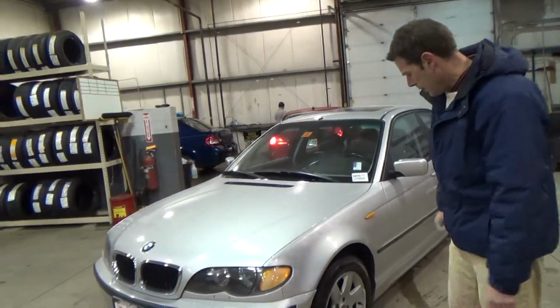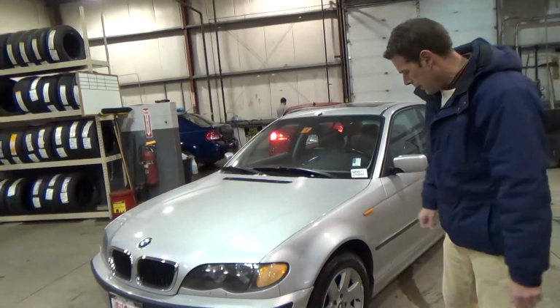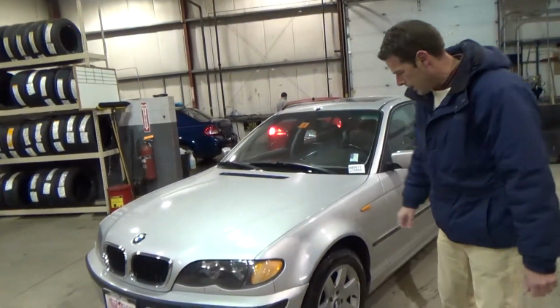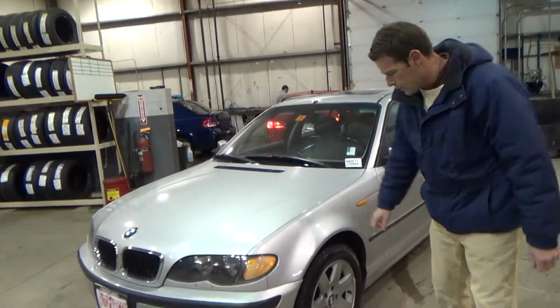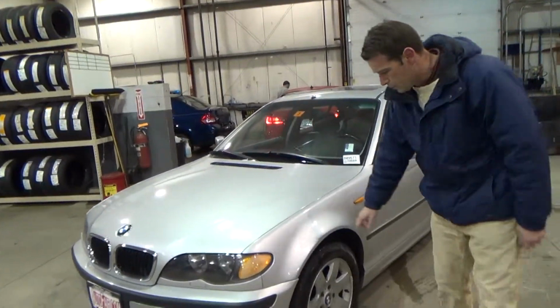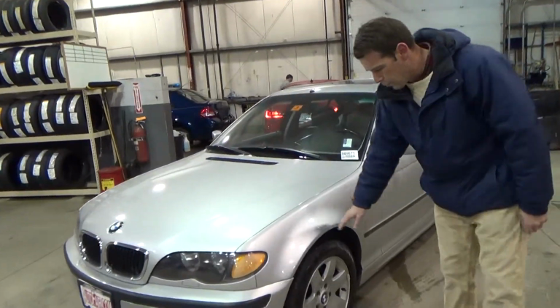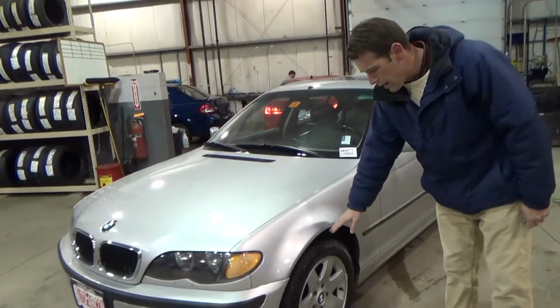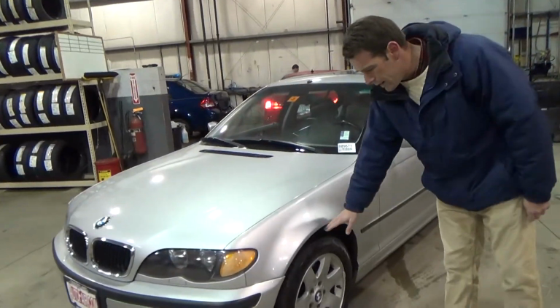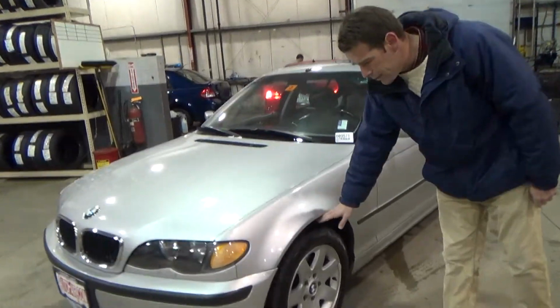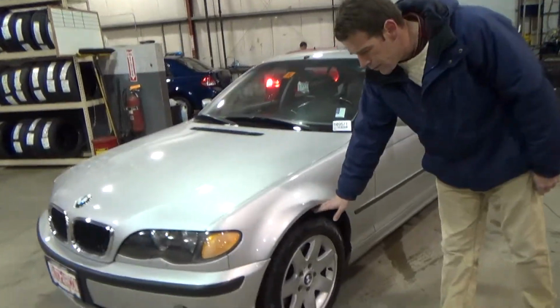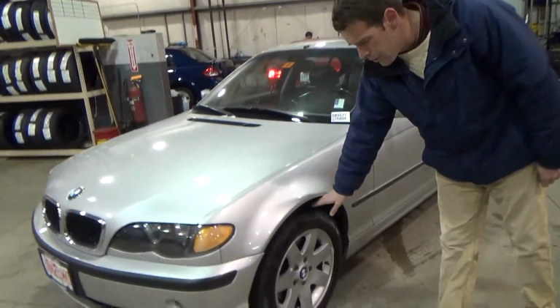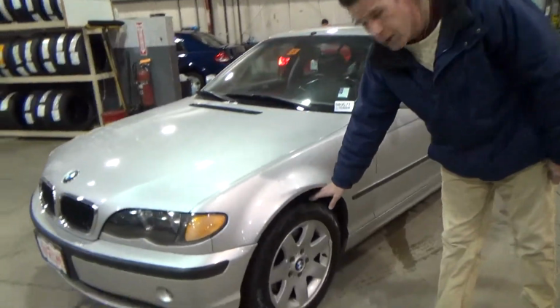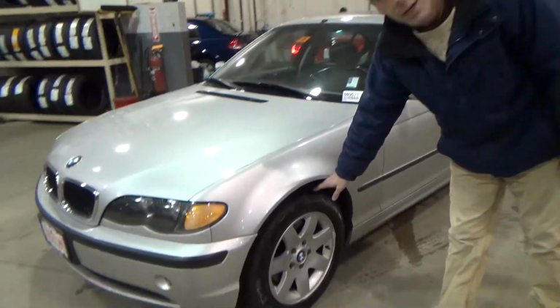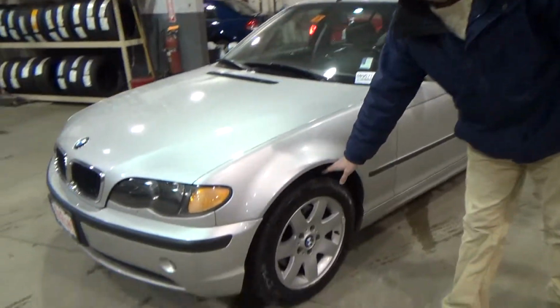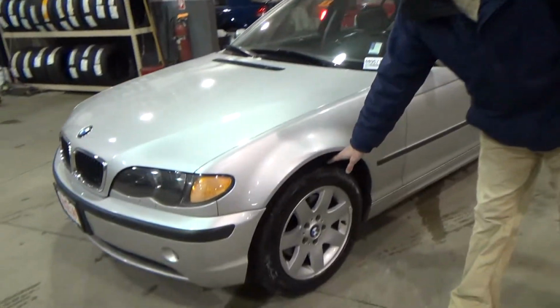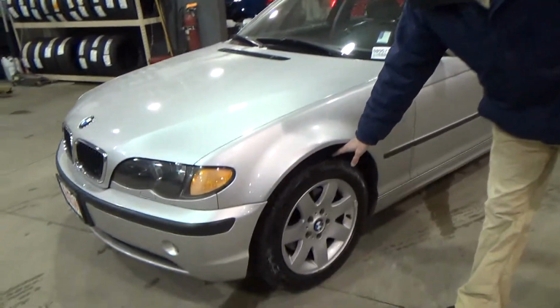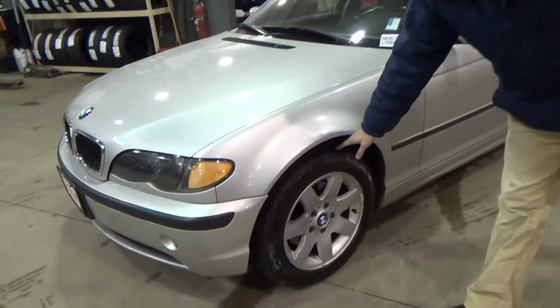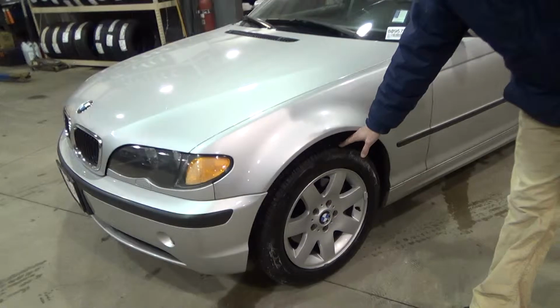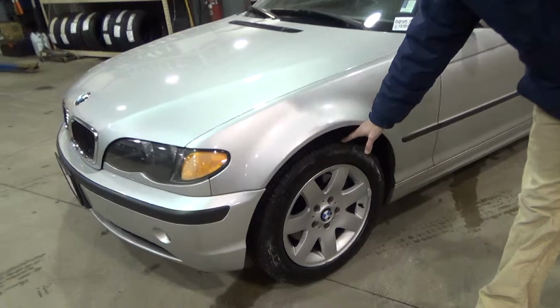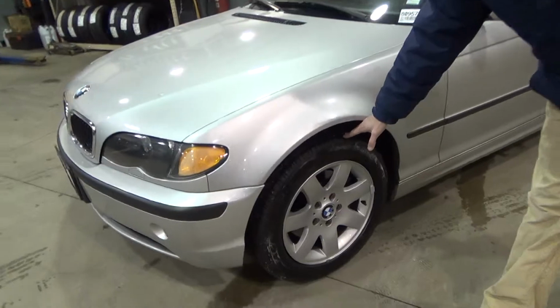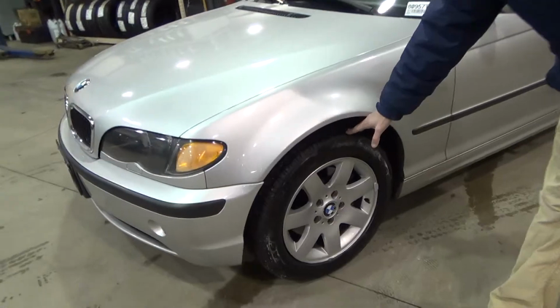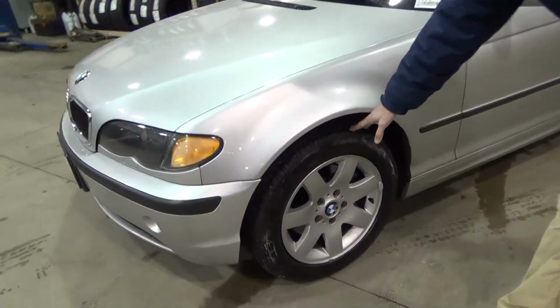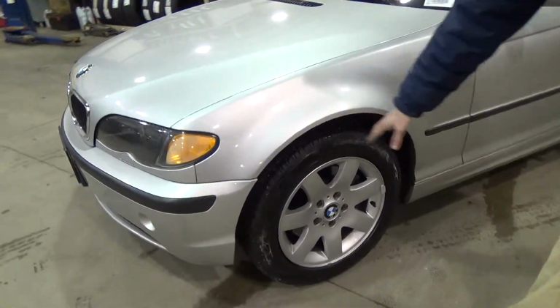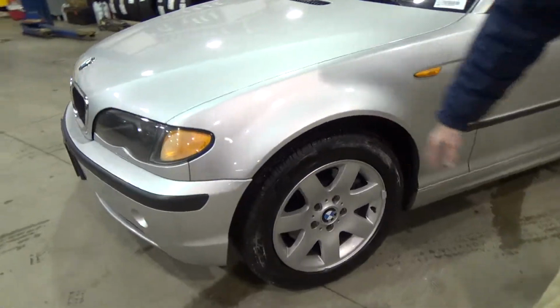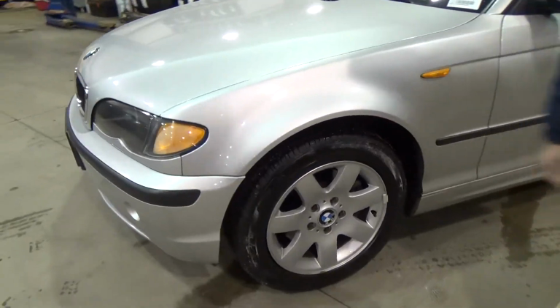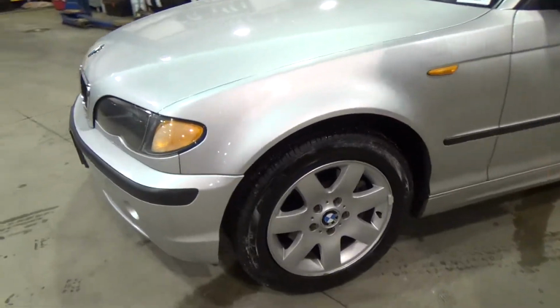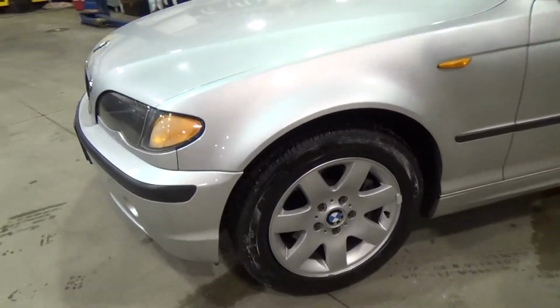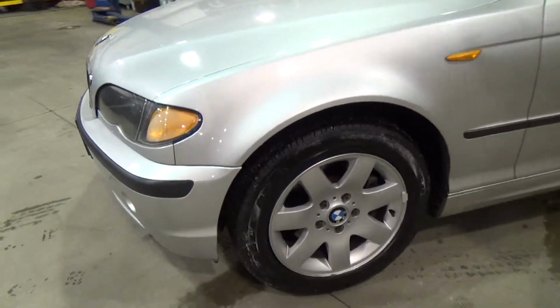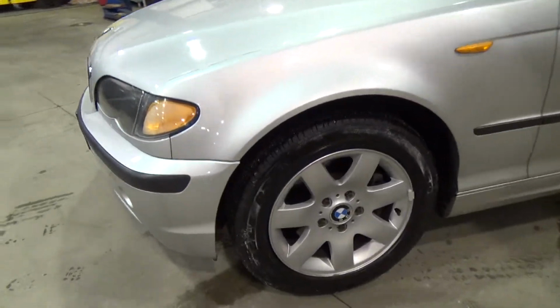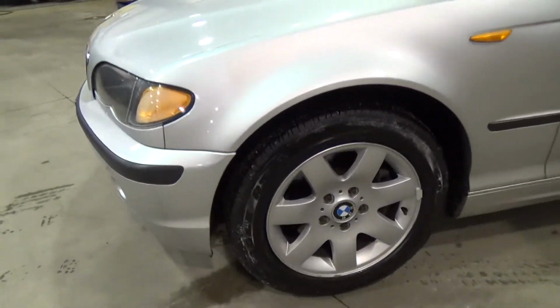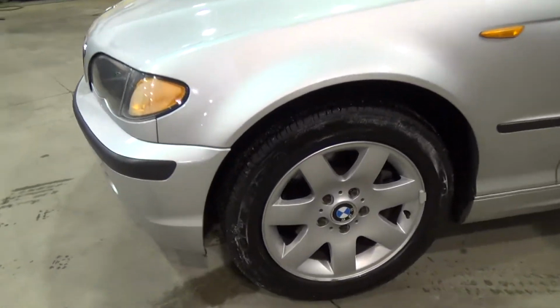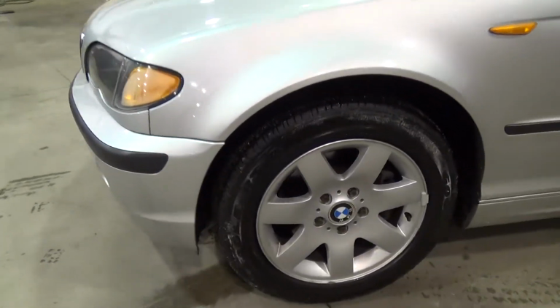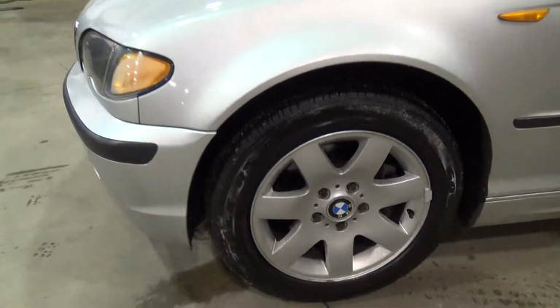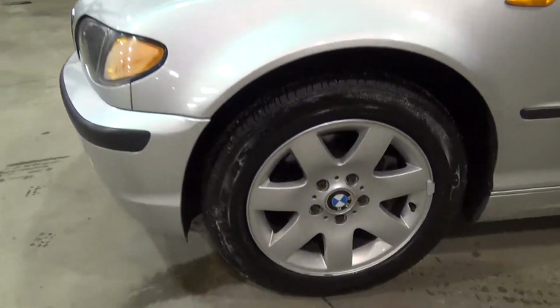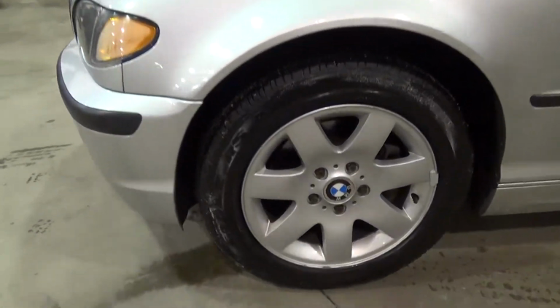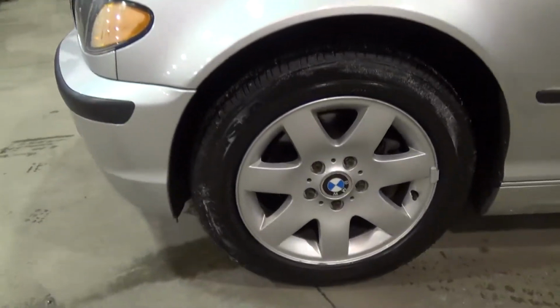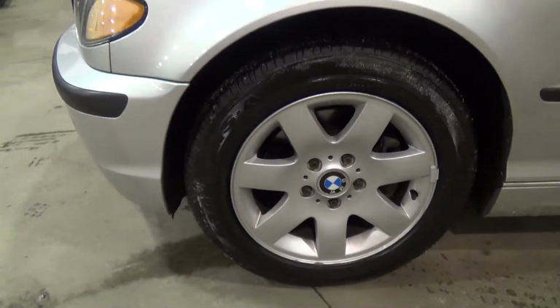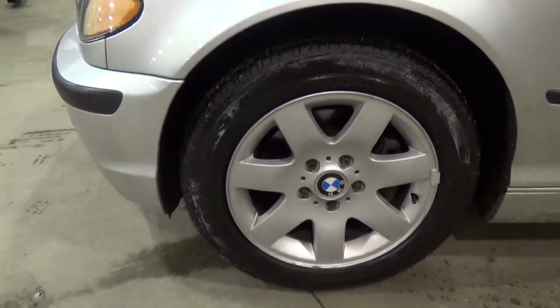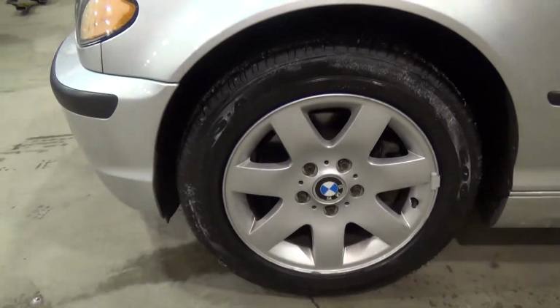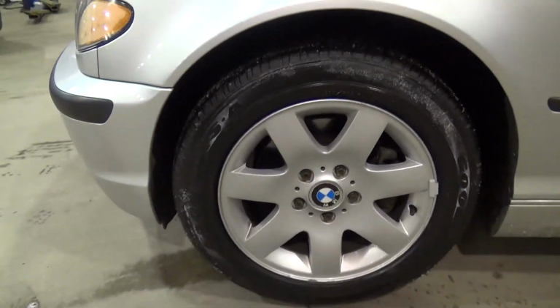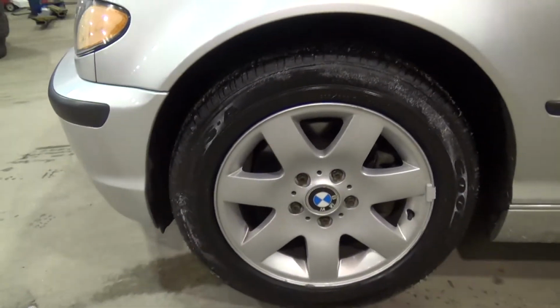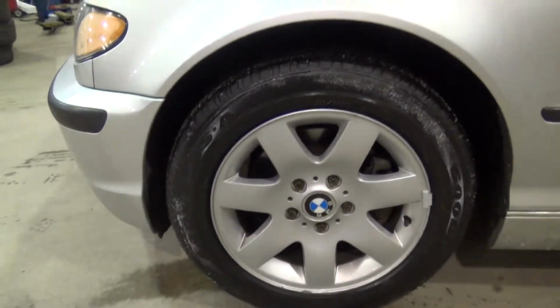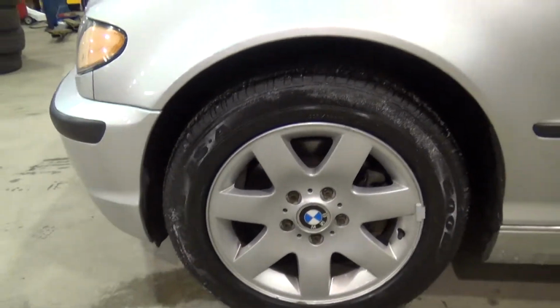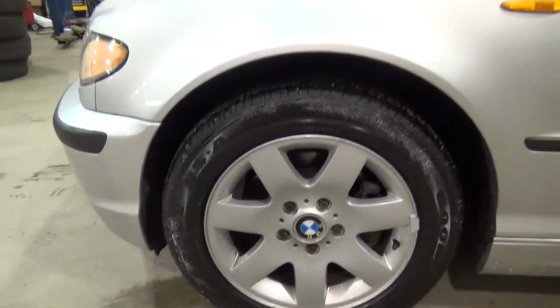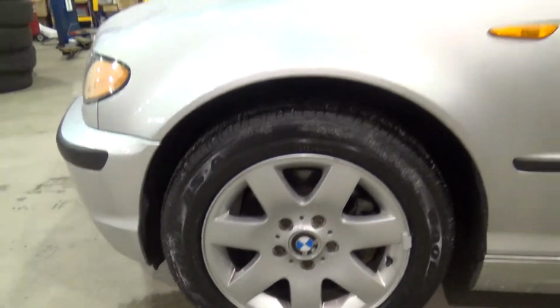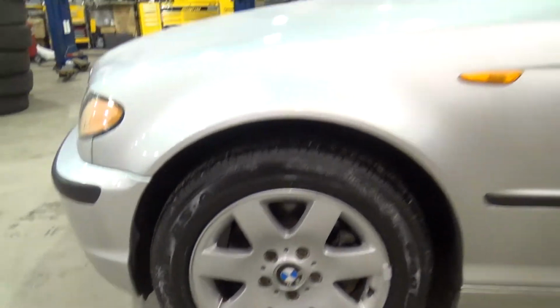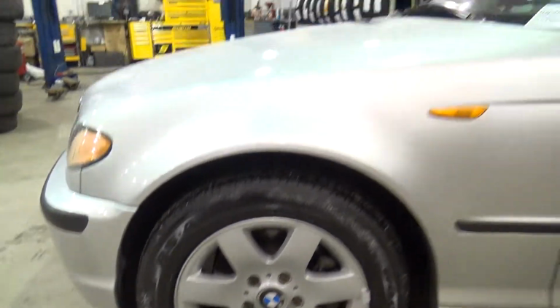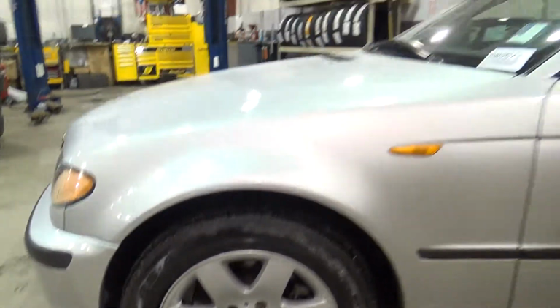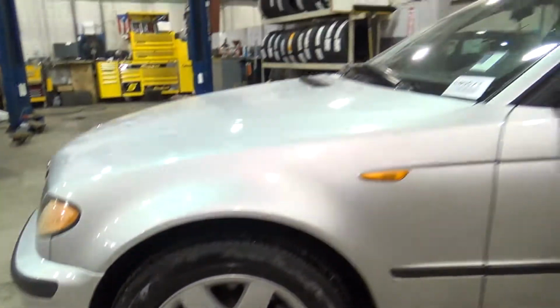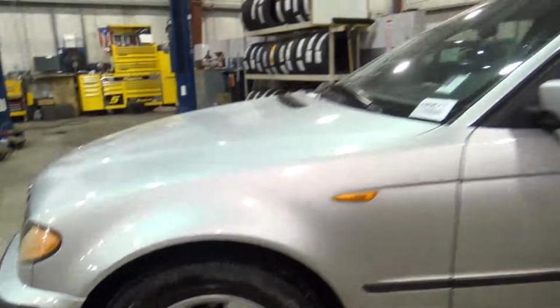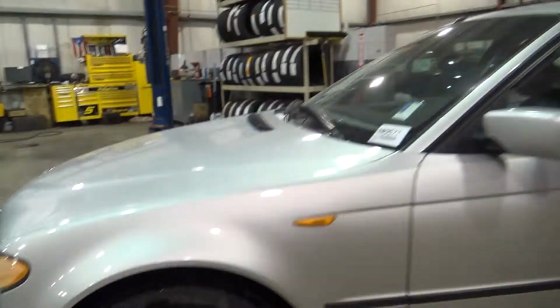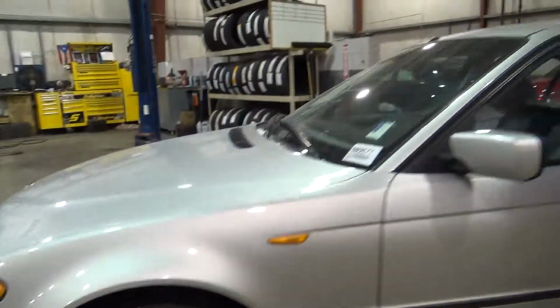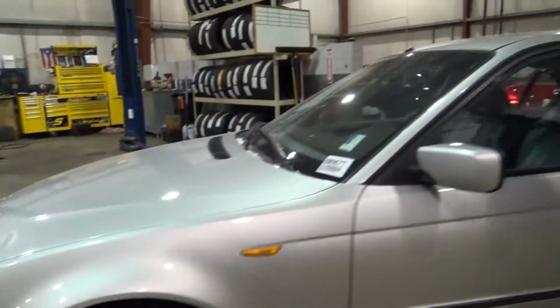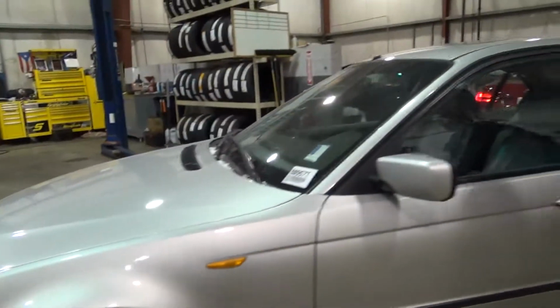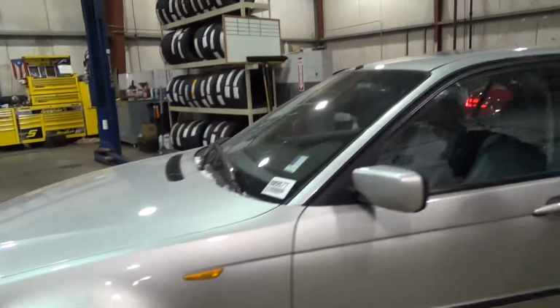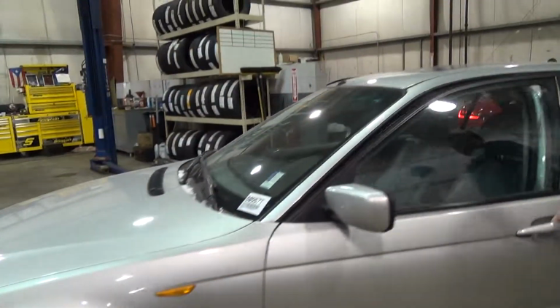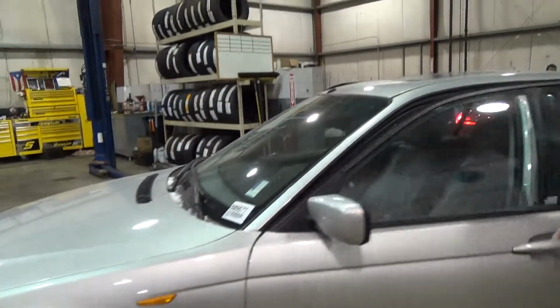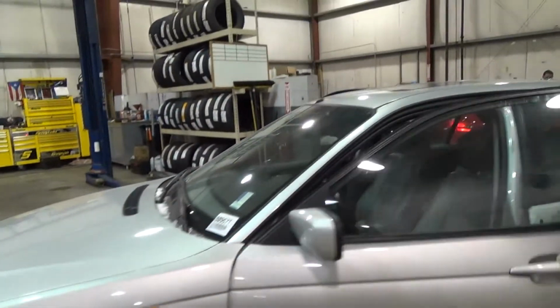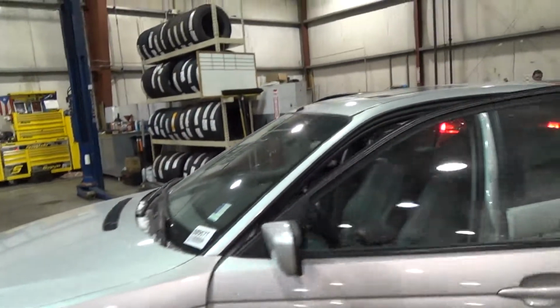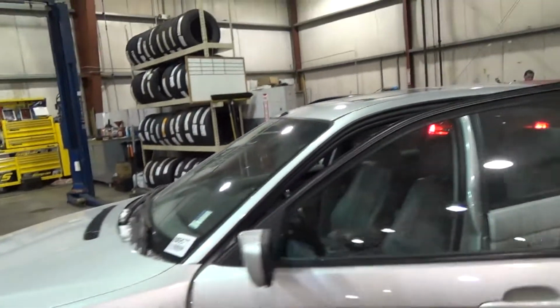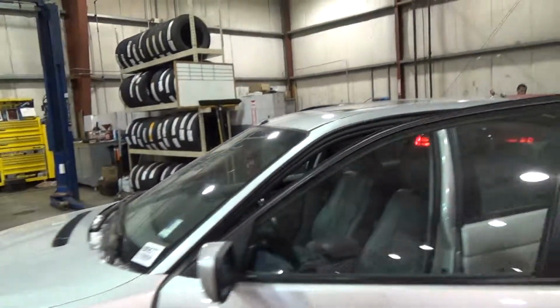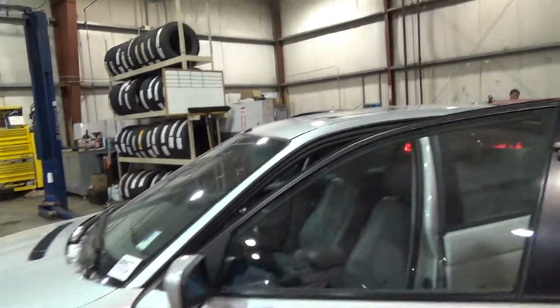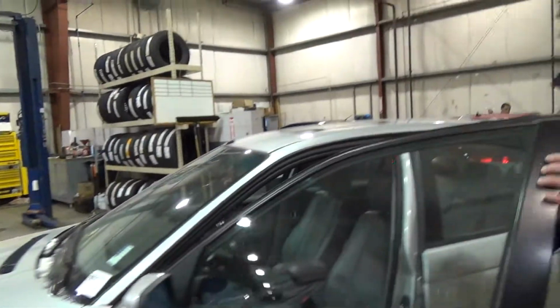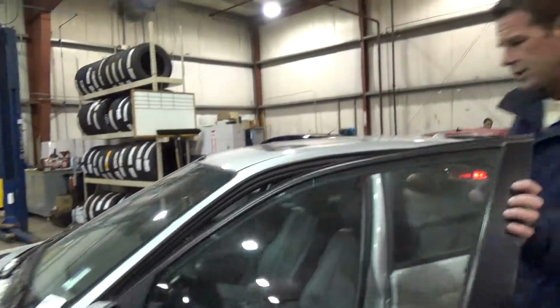It has brand new Goodyear Eagle tires. Very popular silver on gray combination.